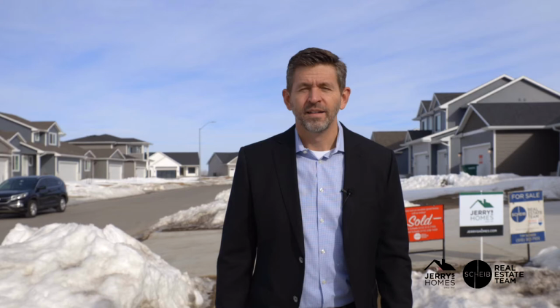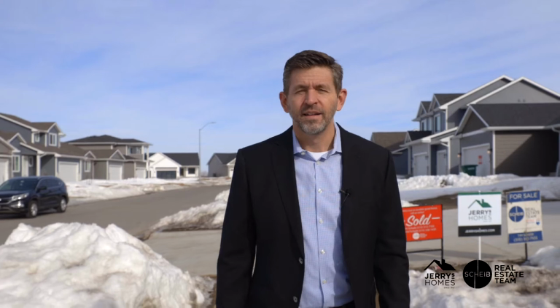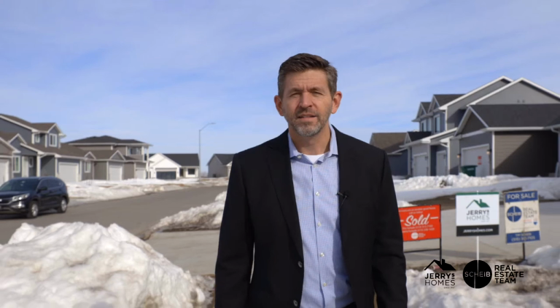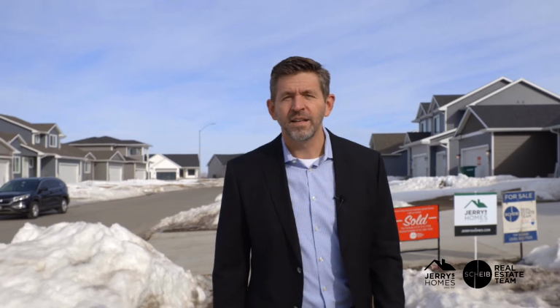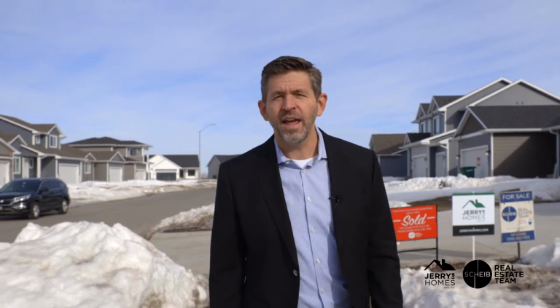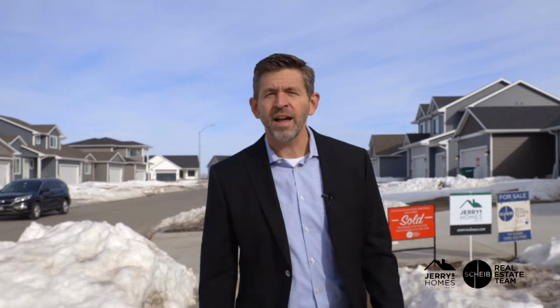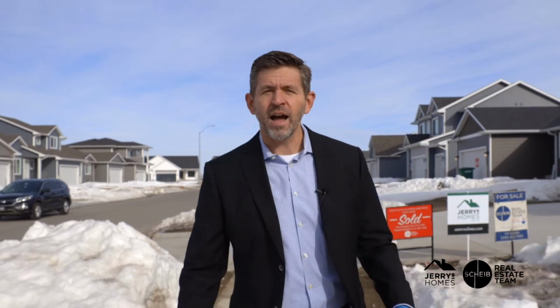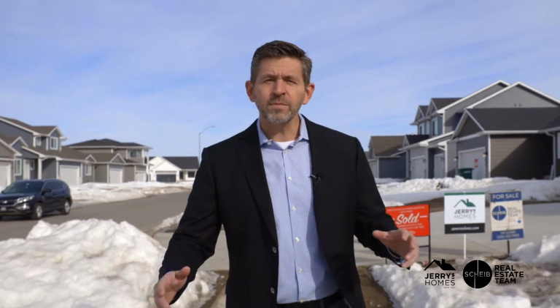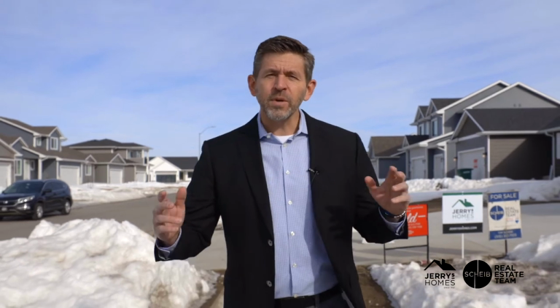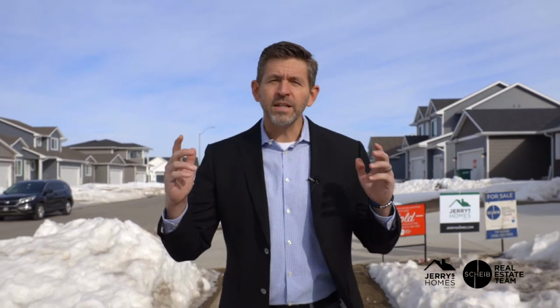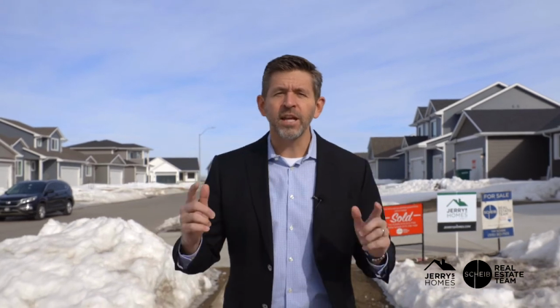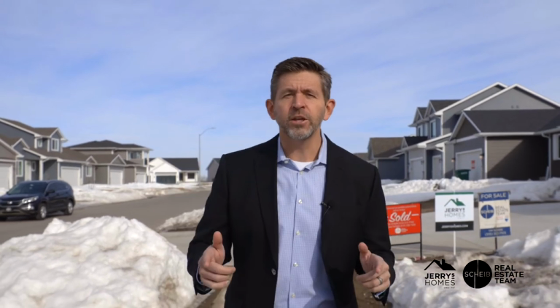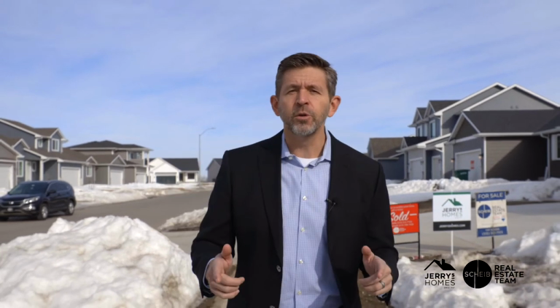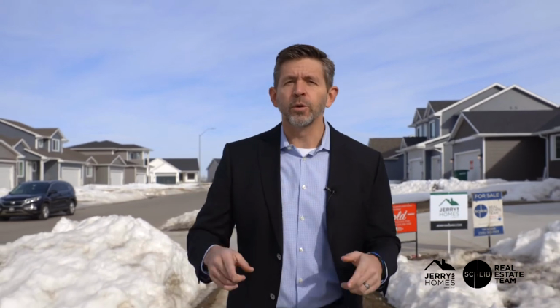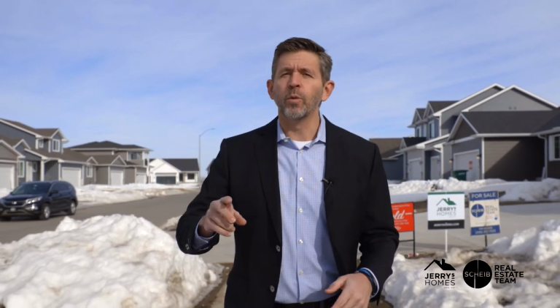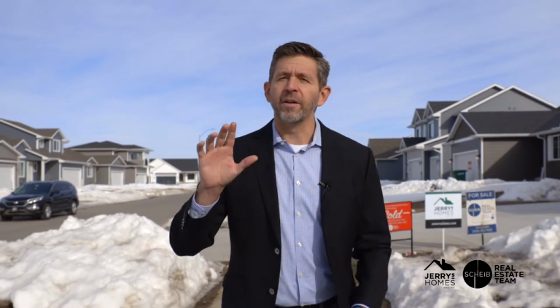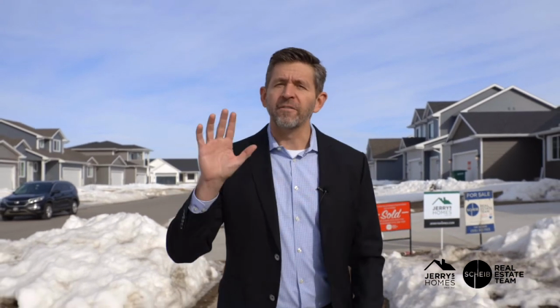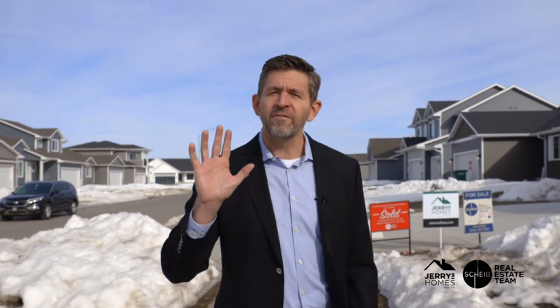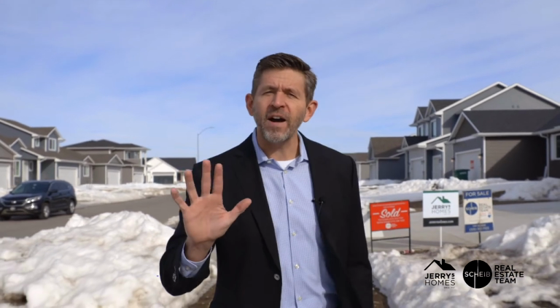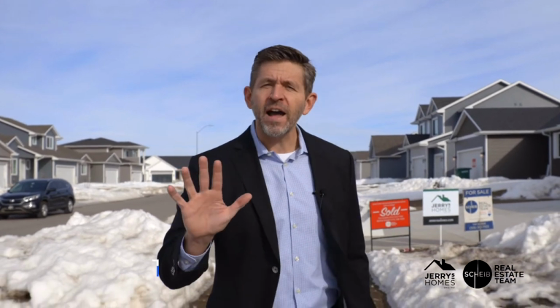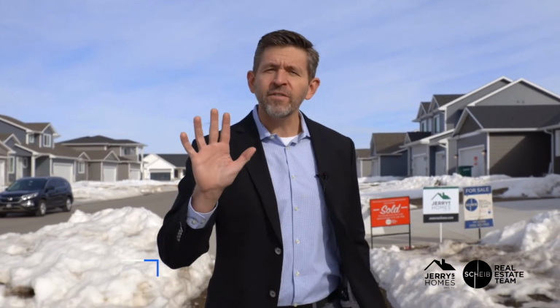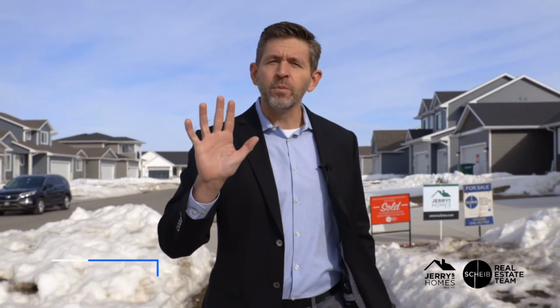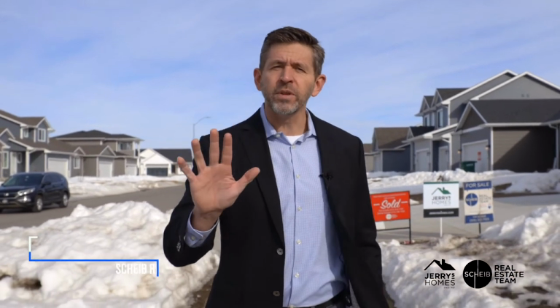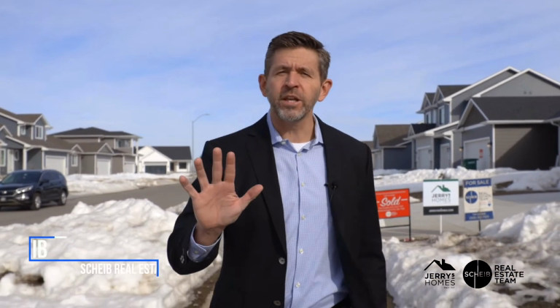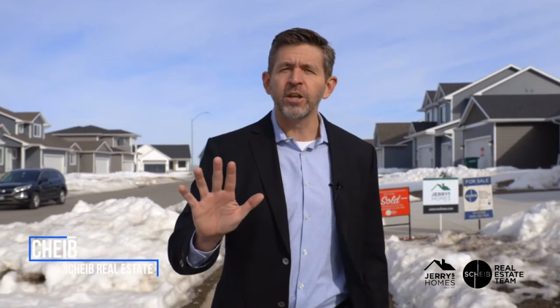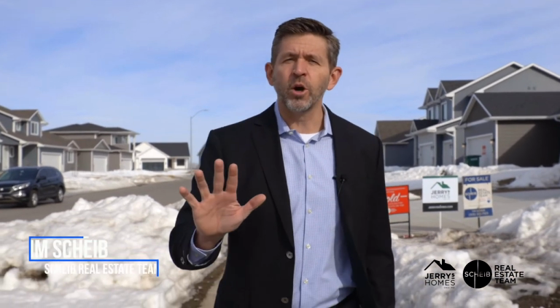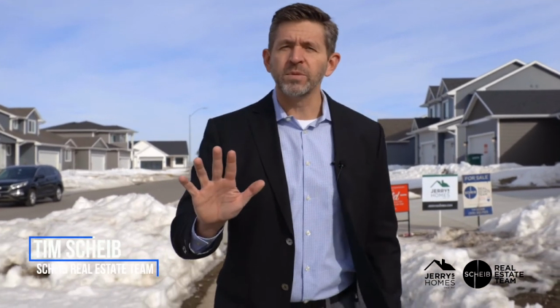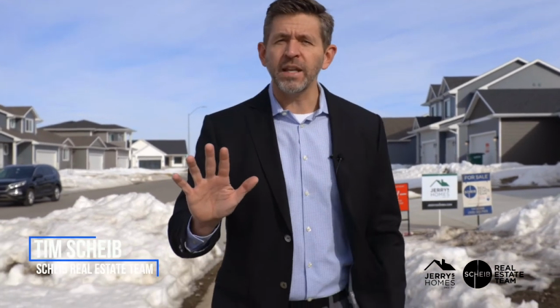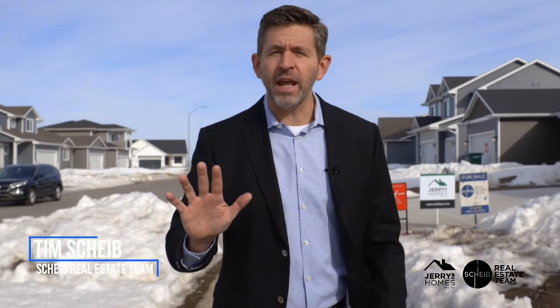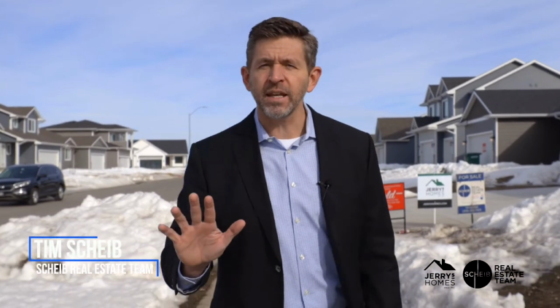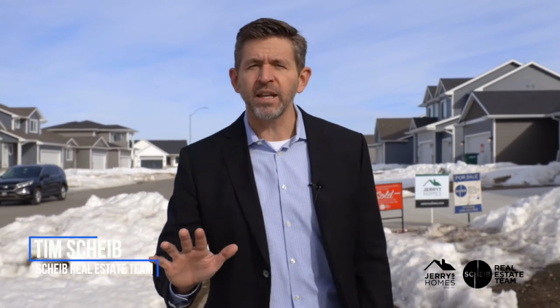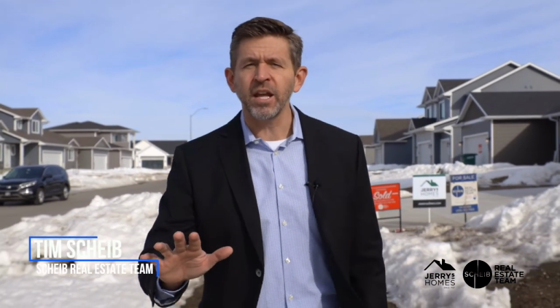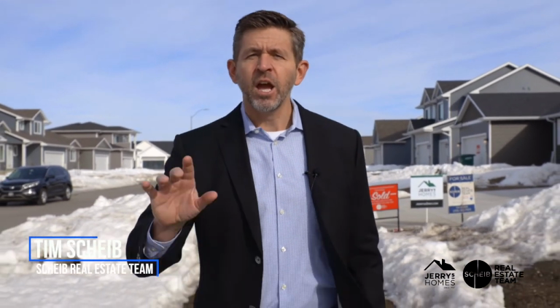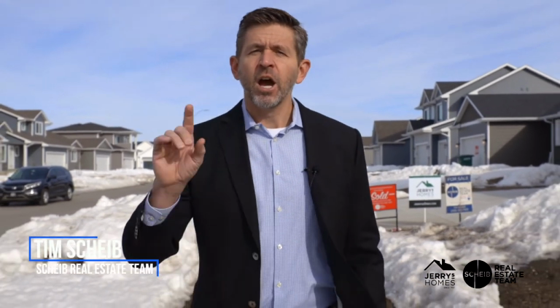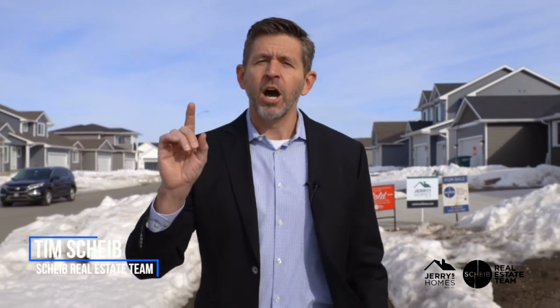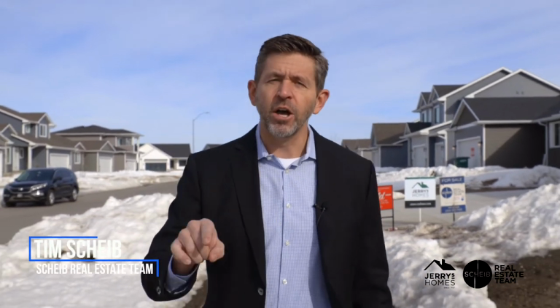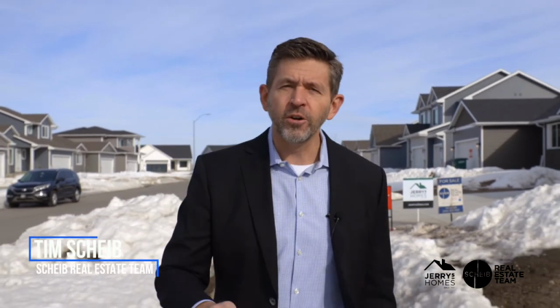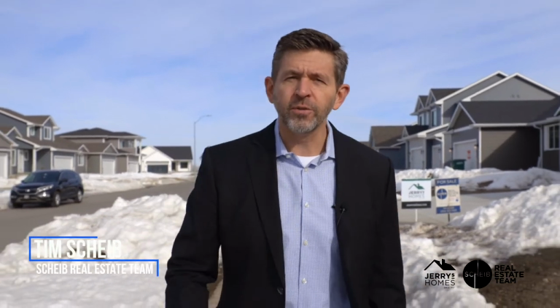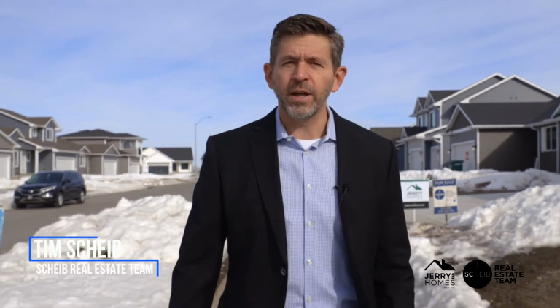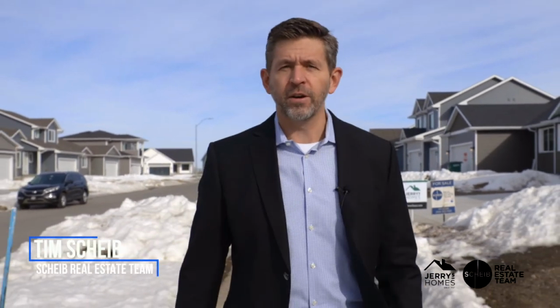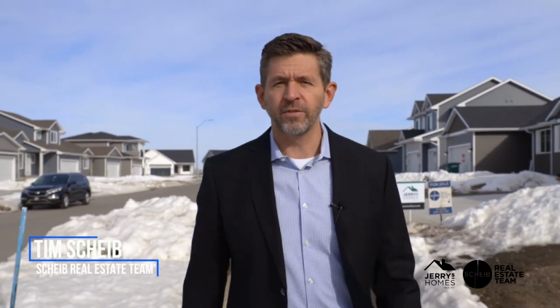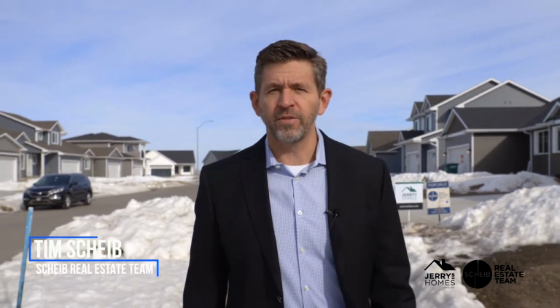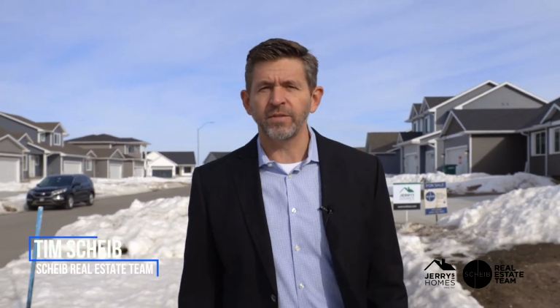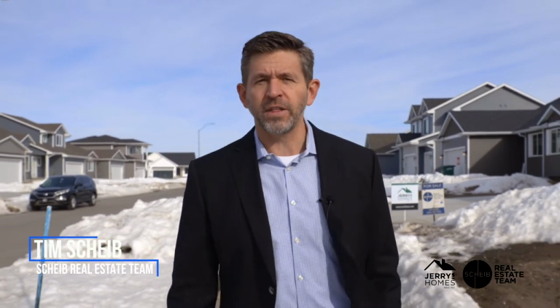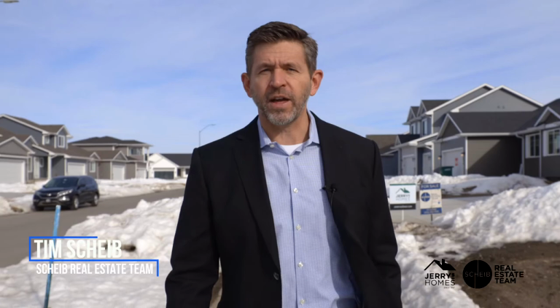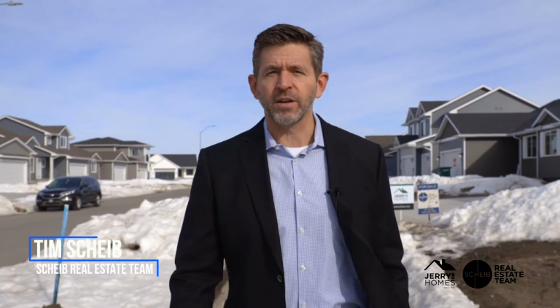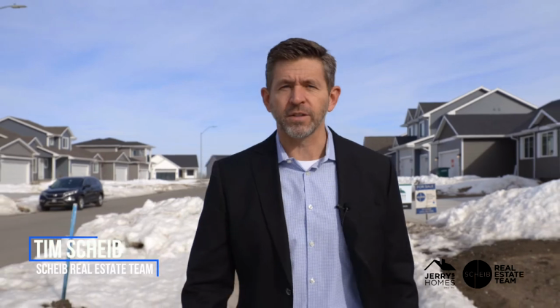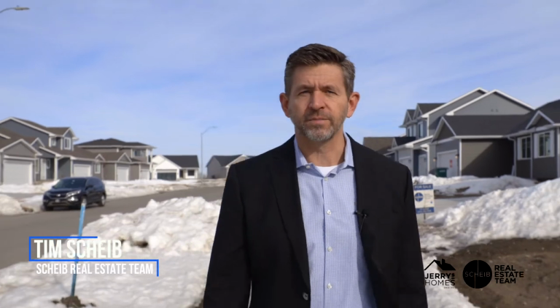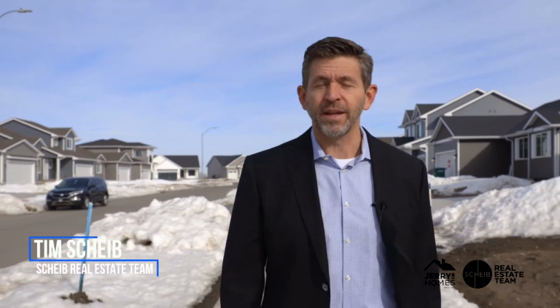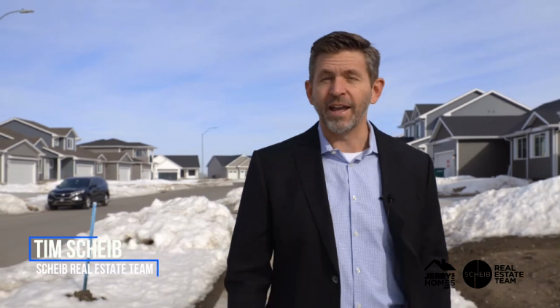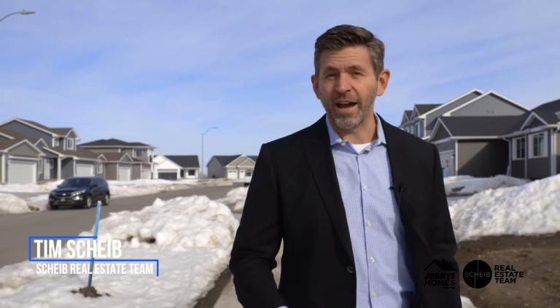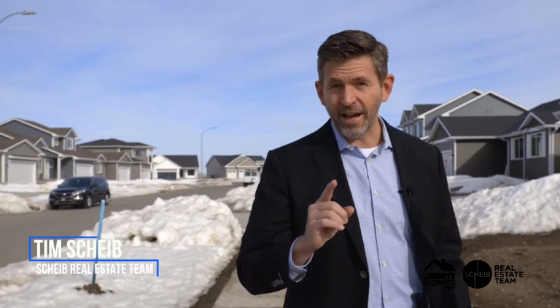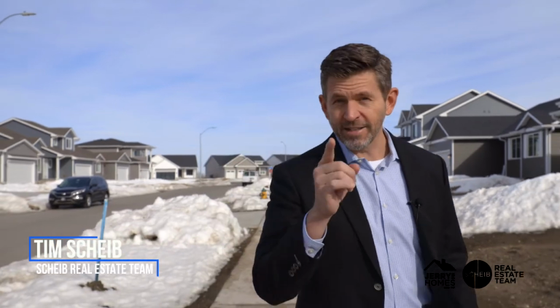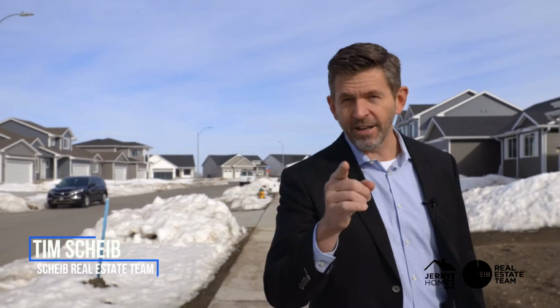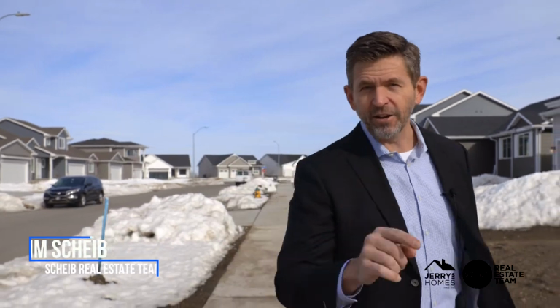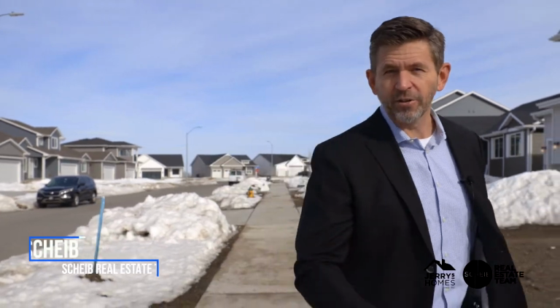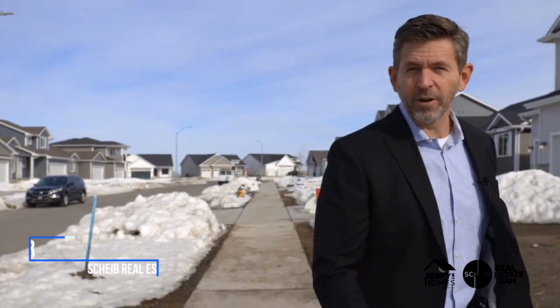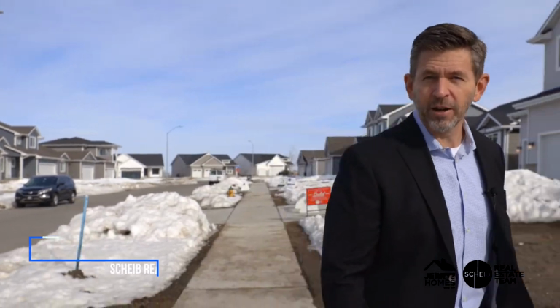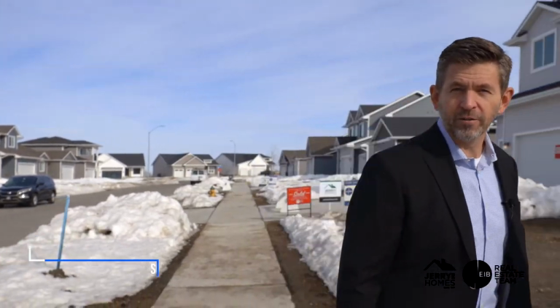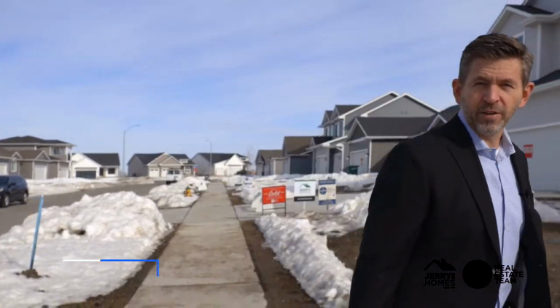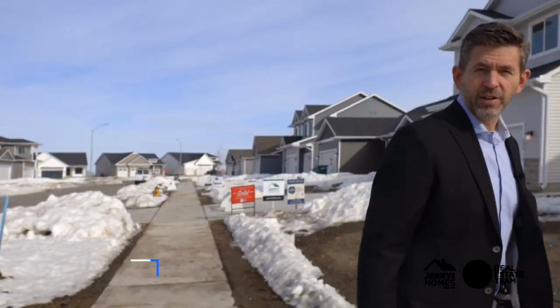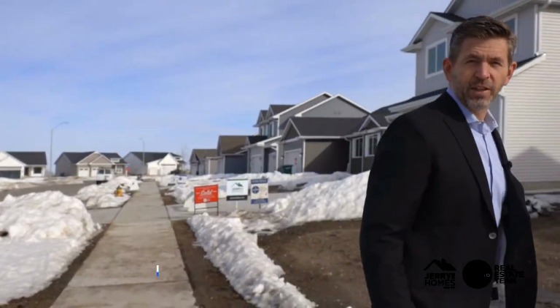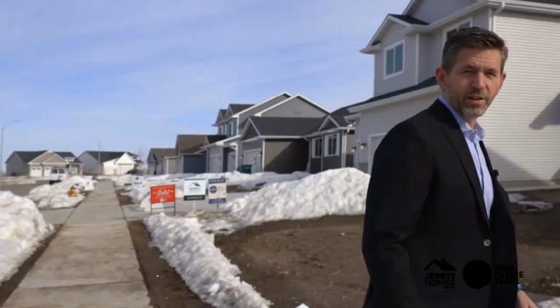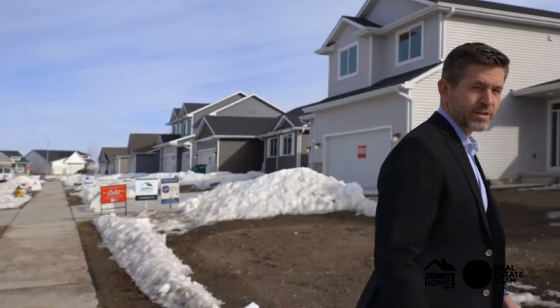Today I'm going to take you through one of five completed homes in Ankeny under 350,000. I said under 350,000.